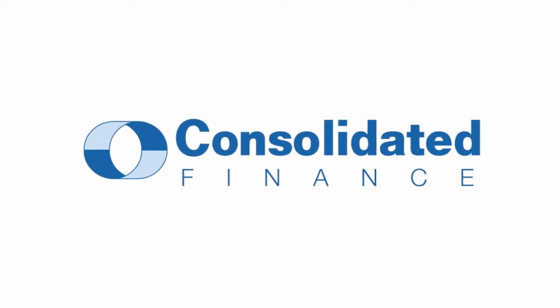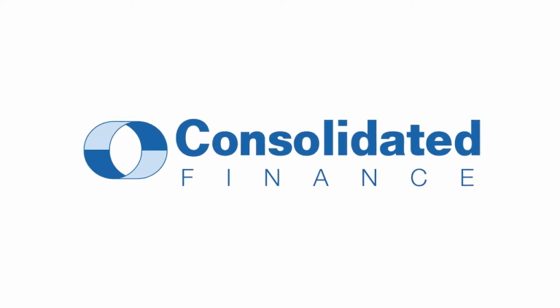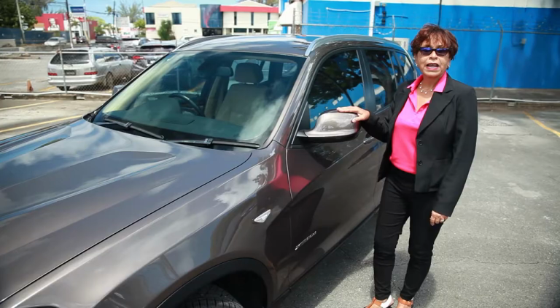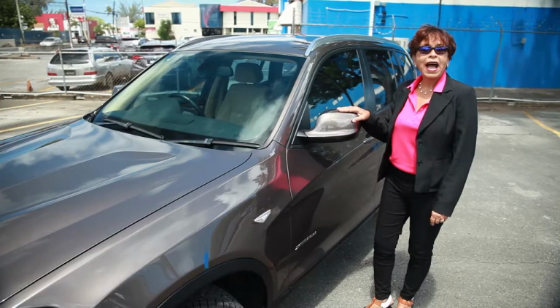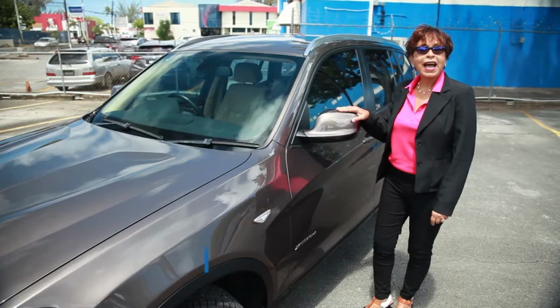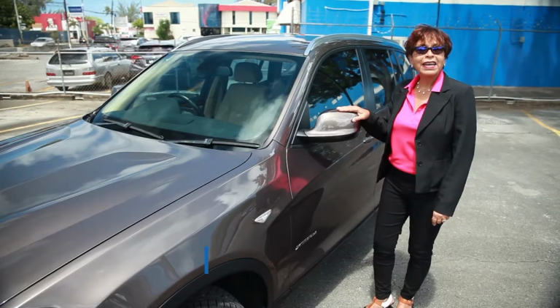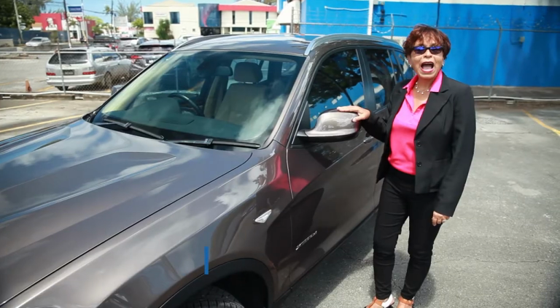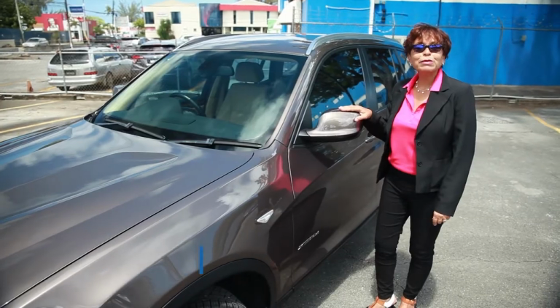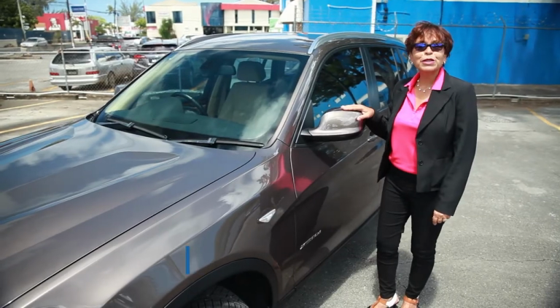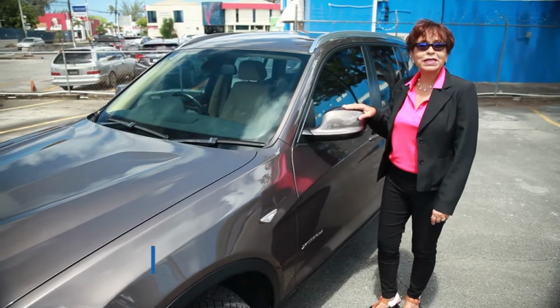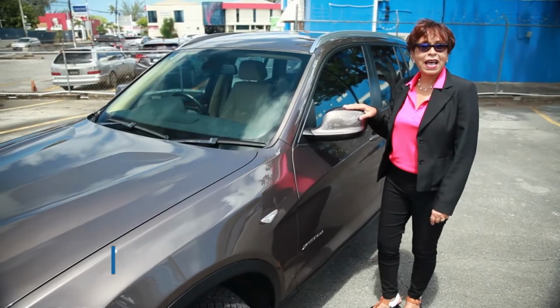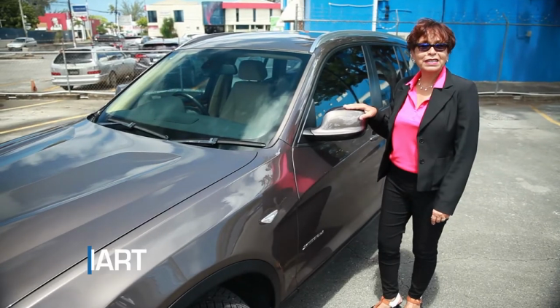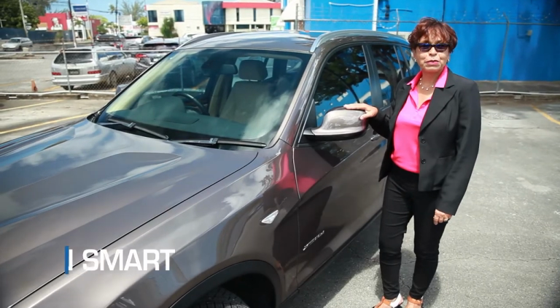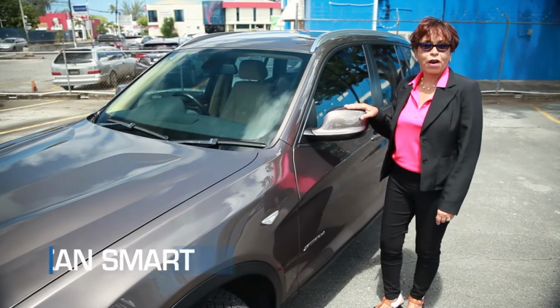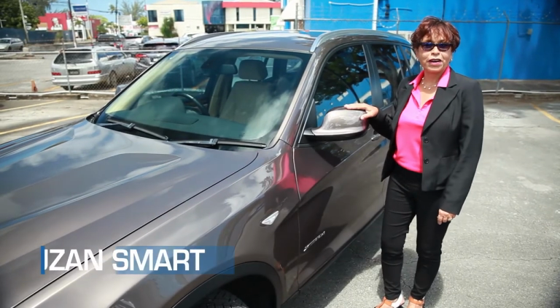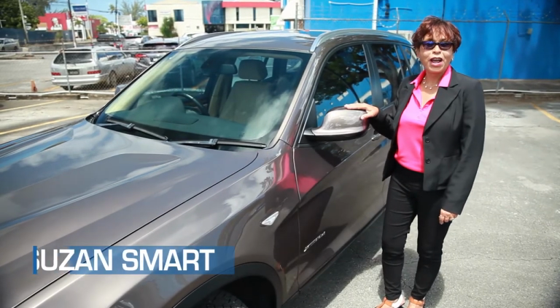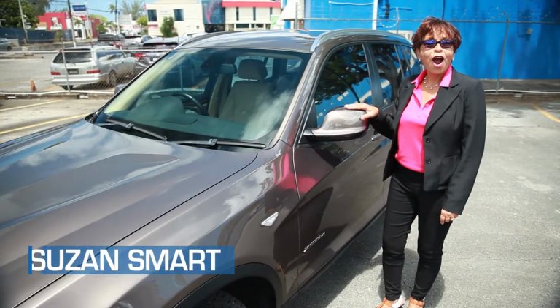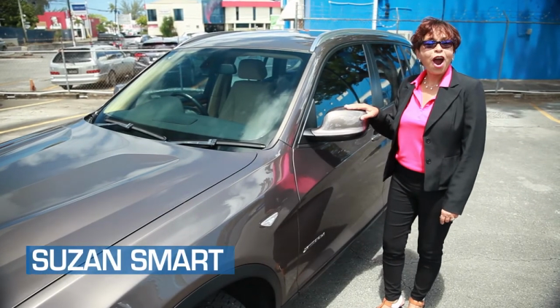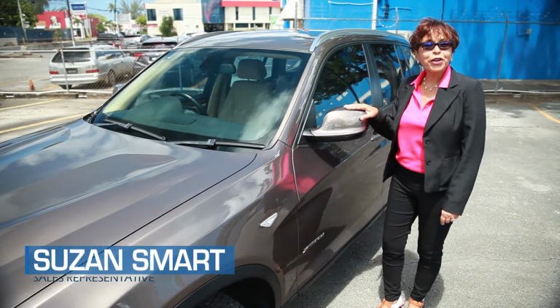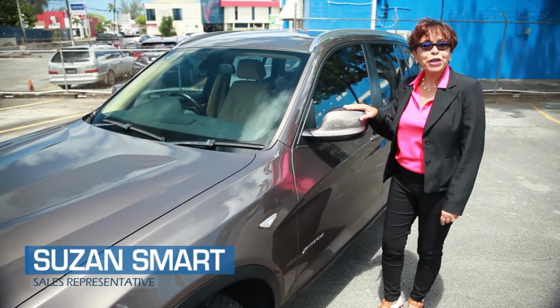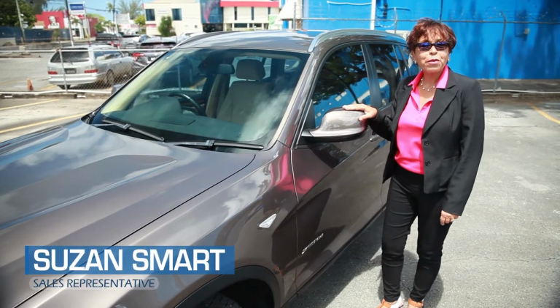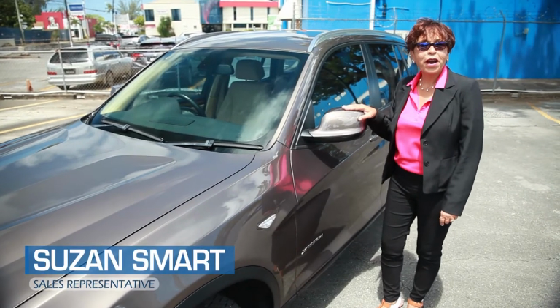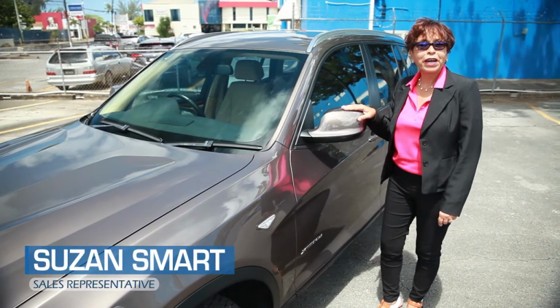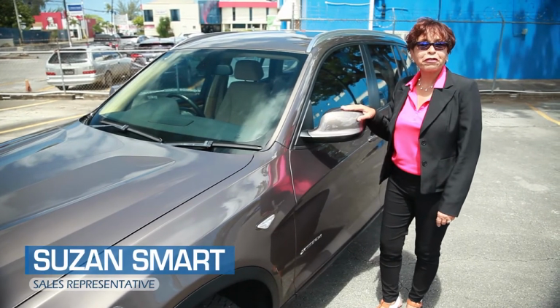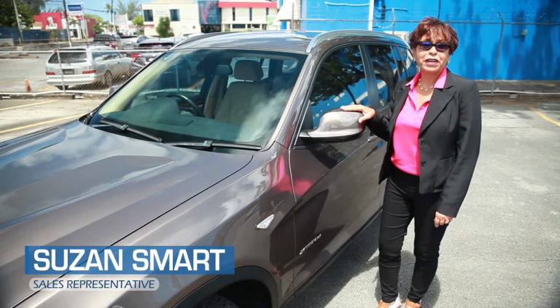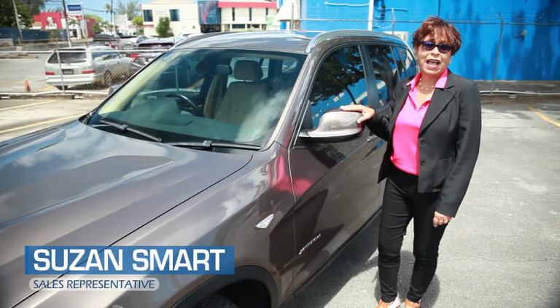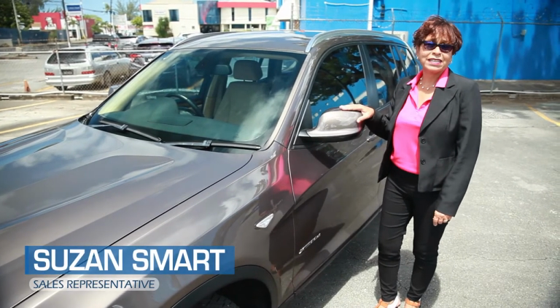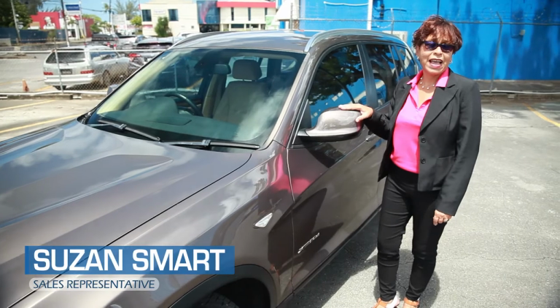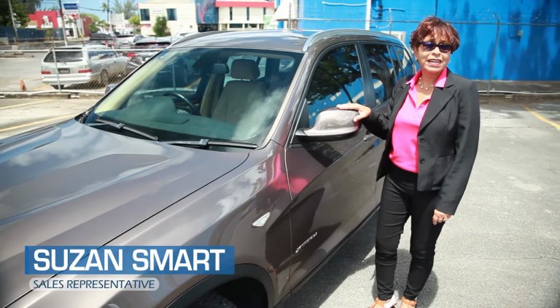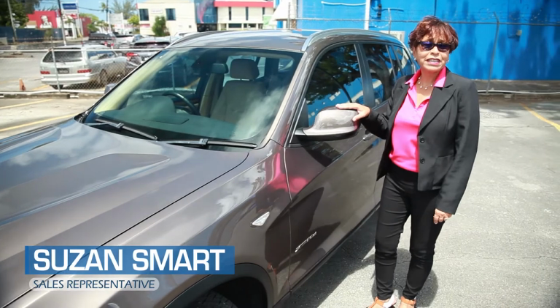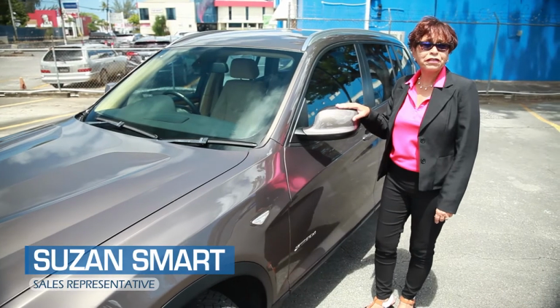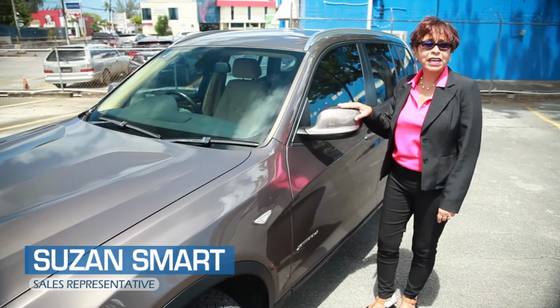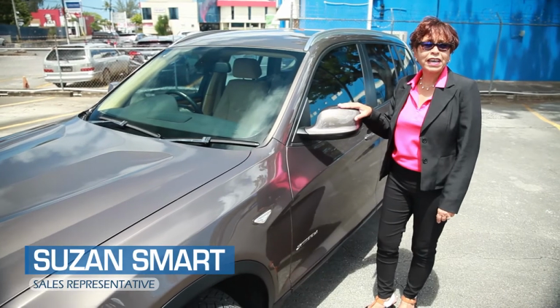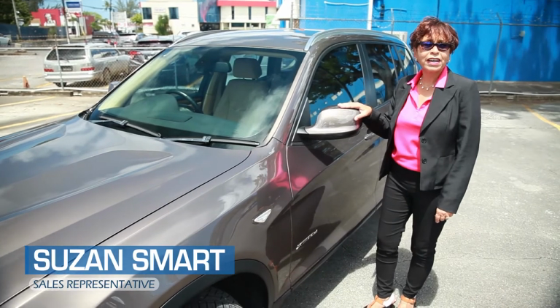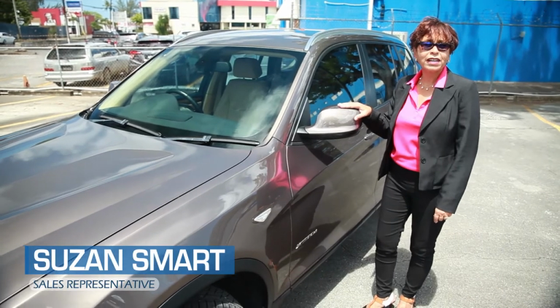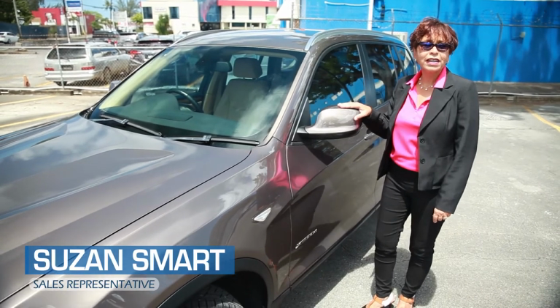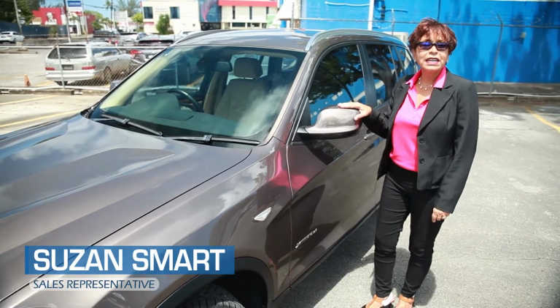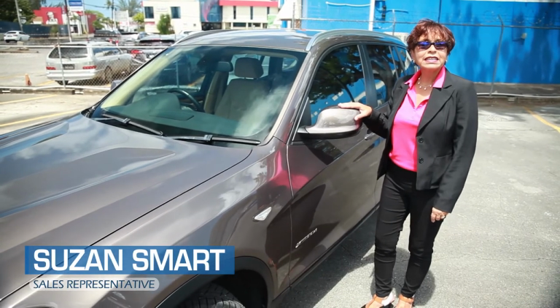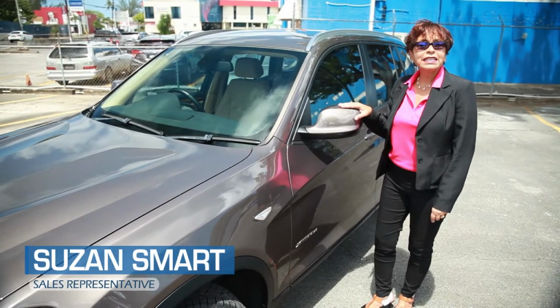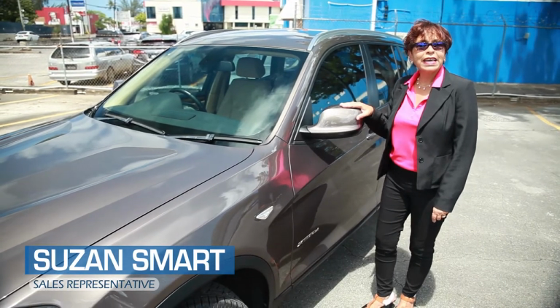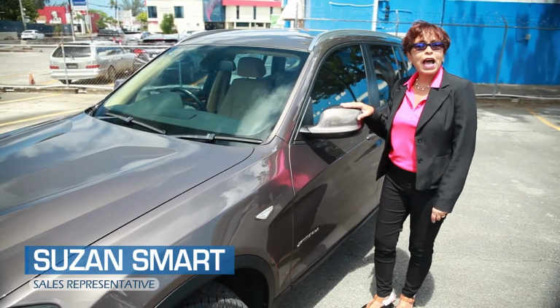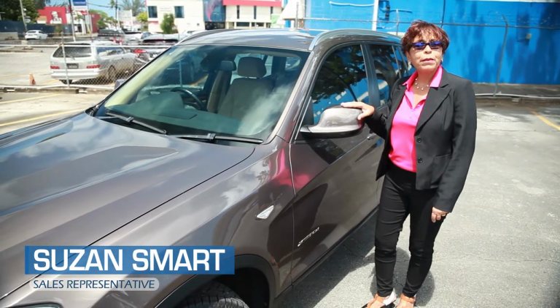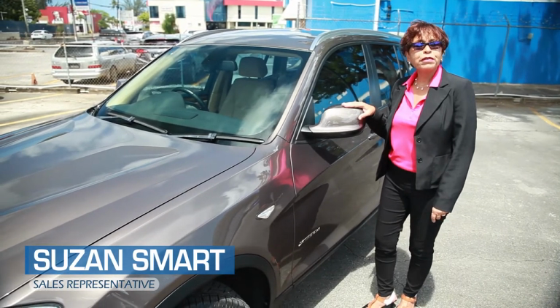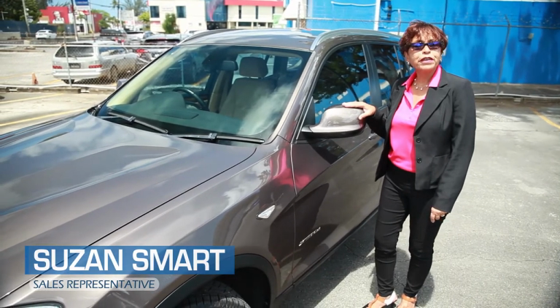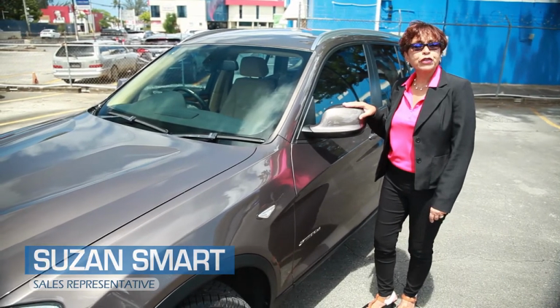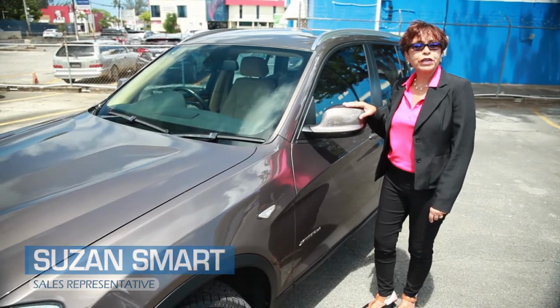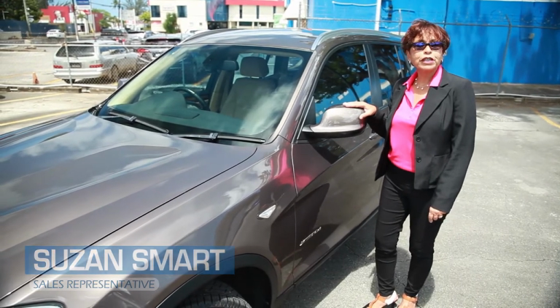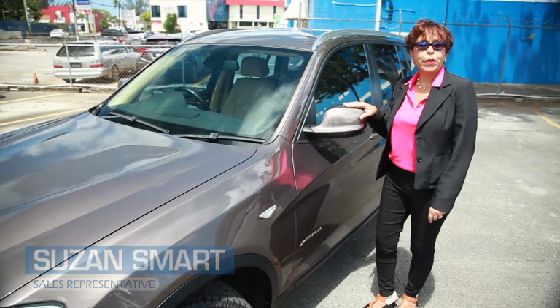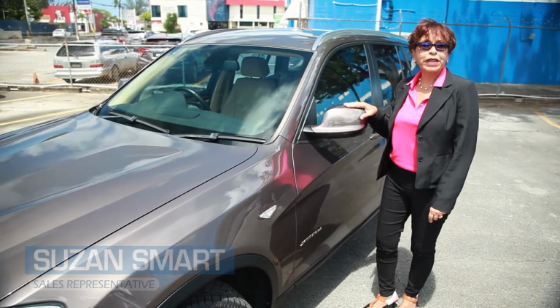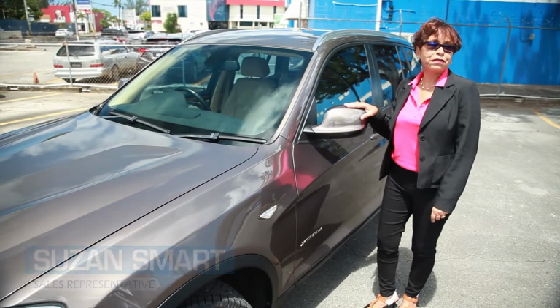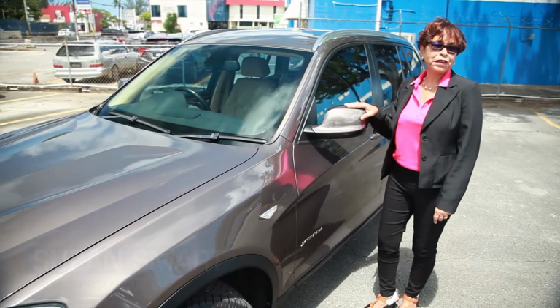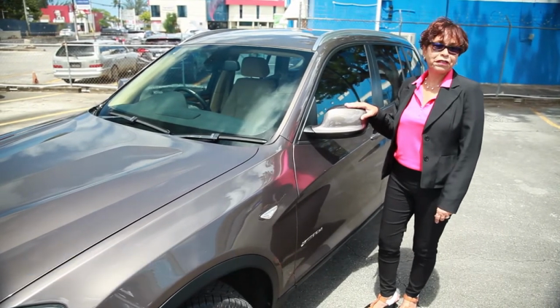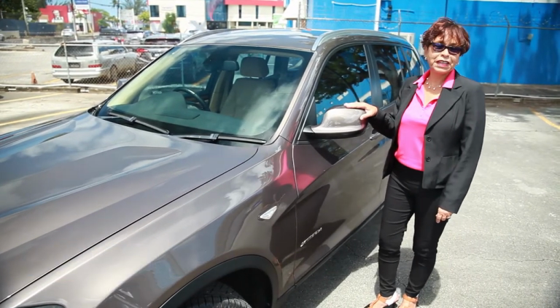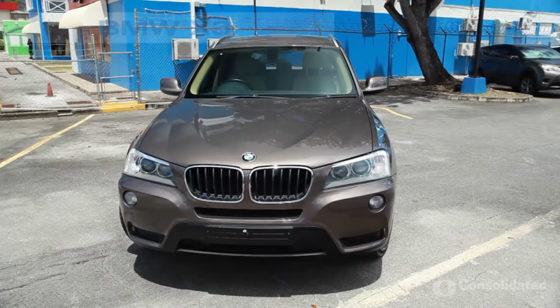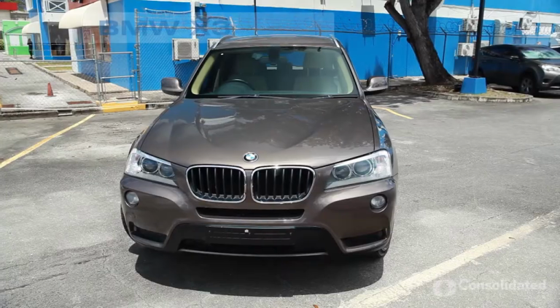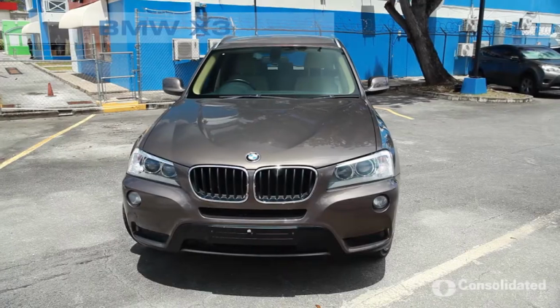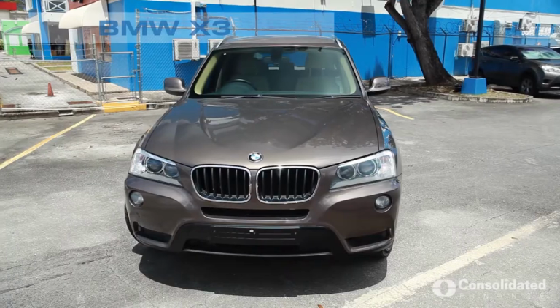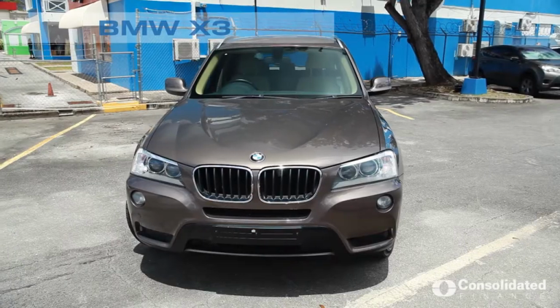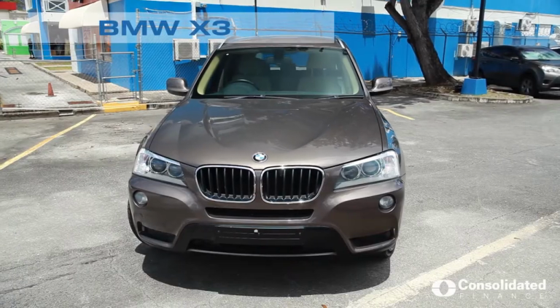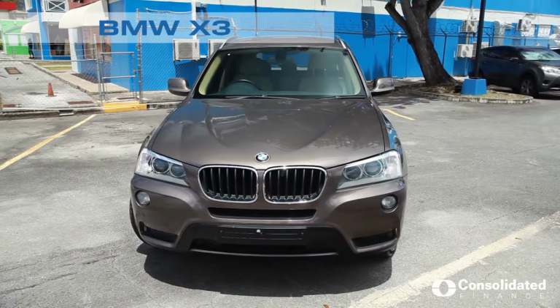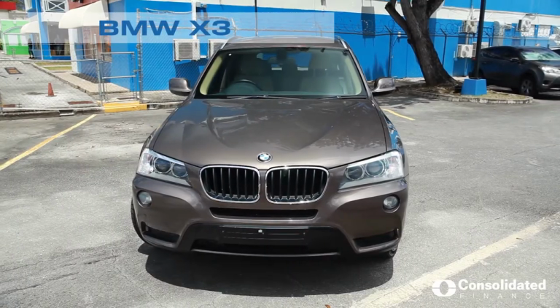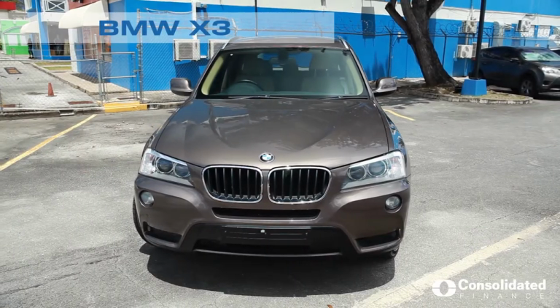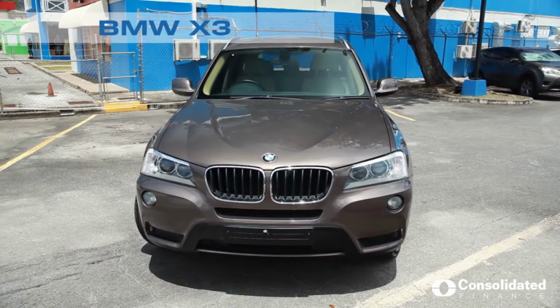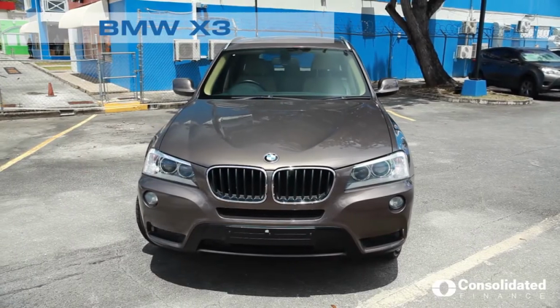Hi, I'm Suzanne Smart. Are you in the market for an executive vehicle? Today I'll be featuring the 2015 BMW X3.